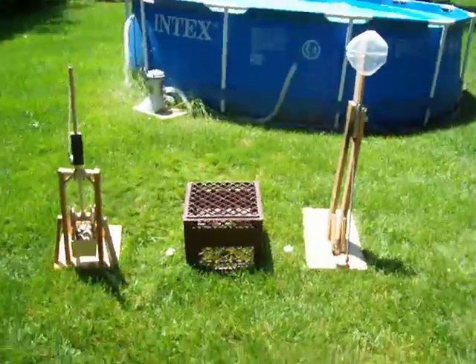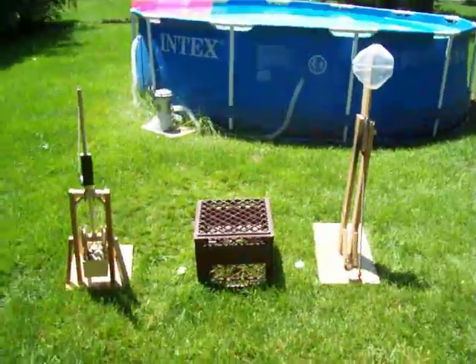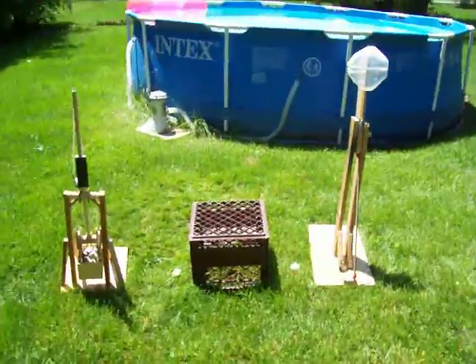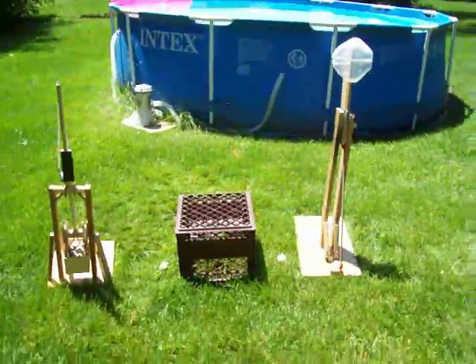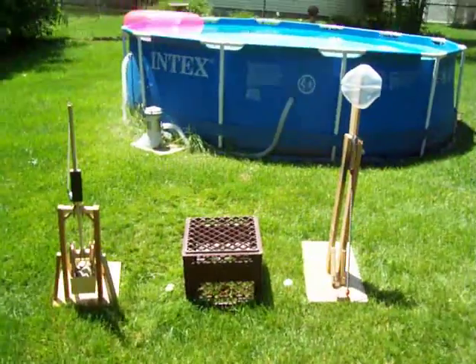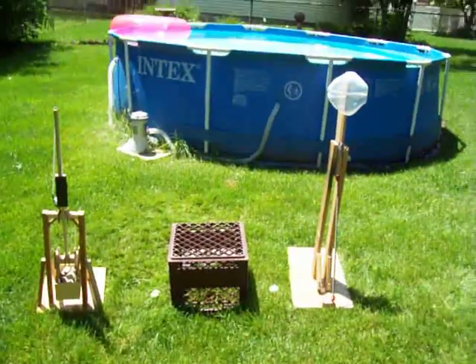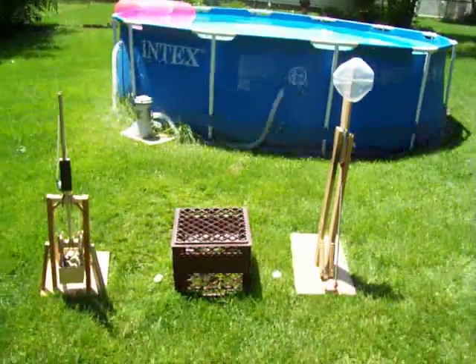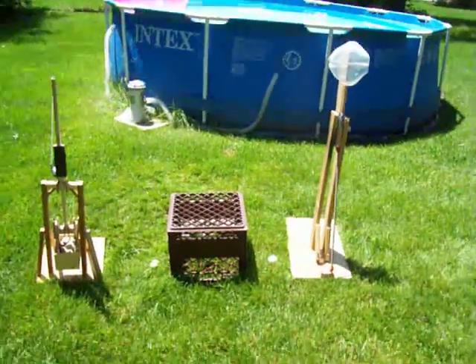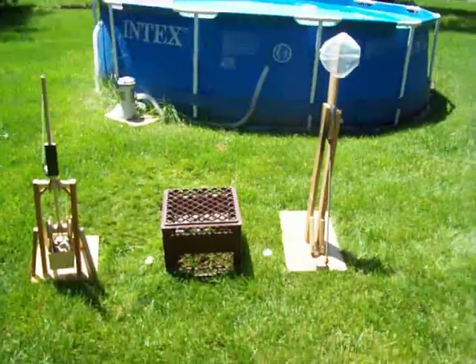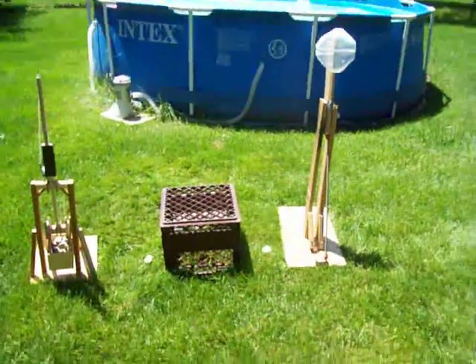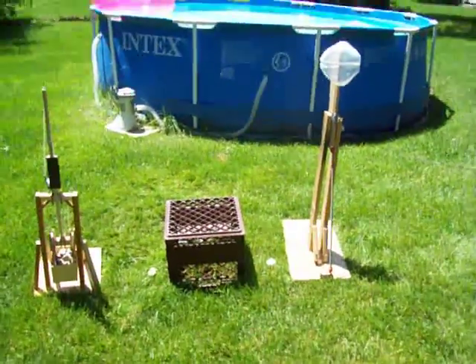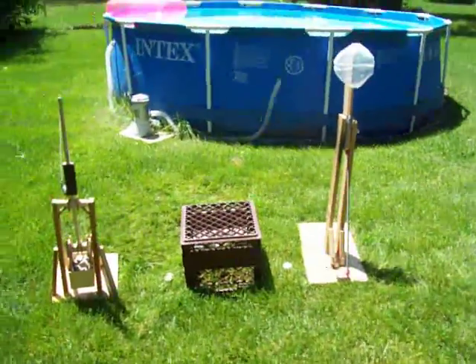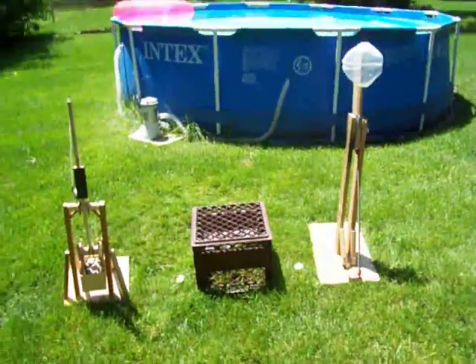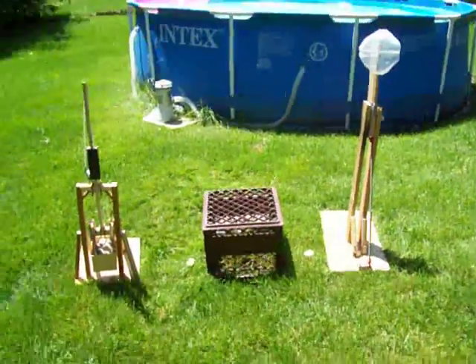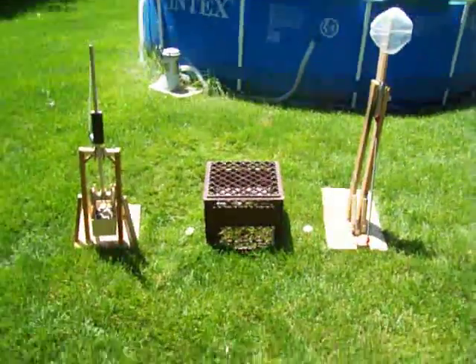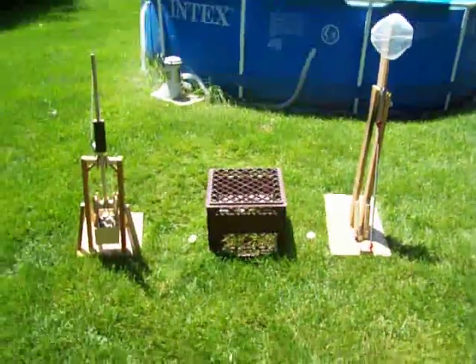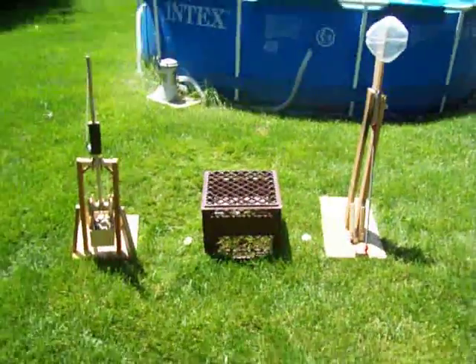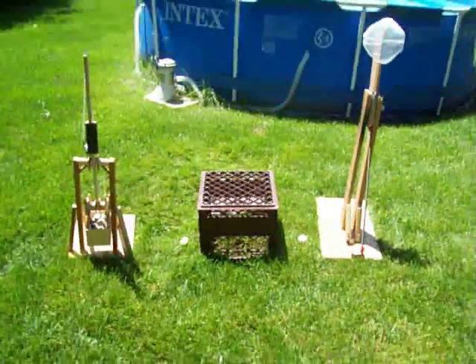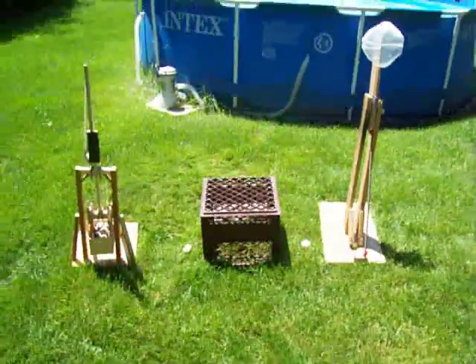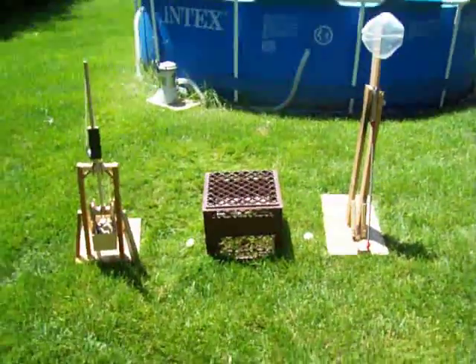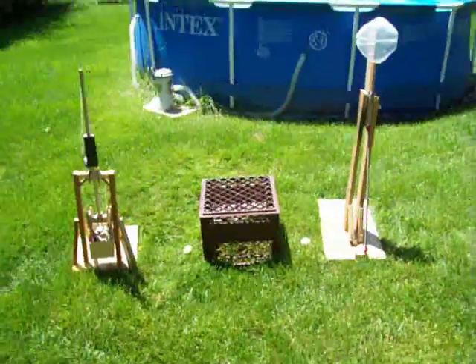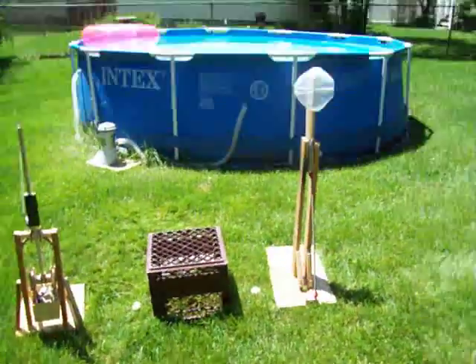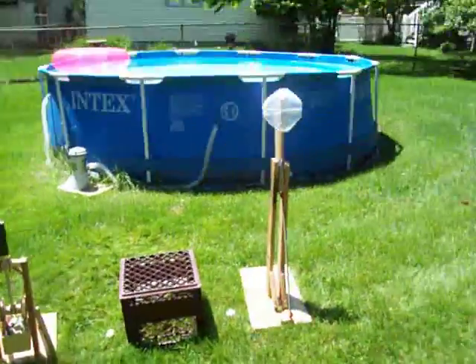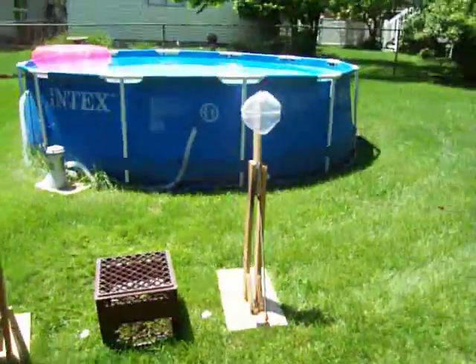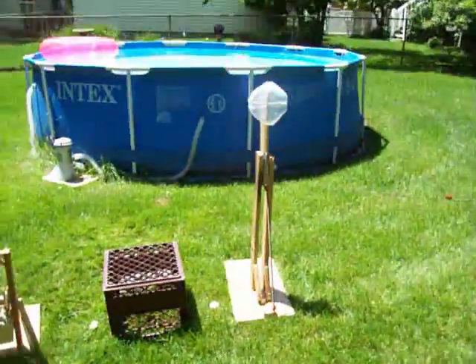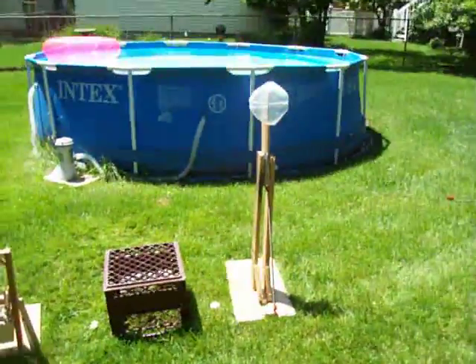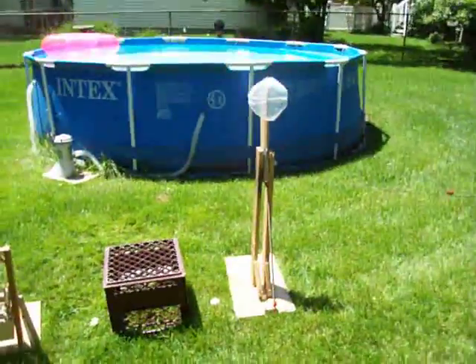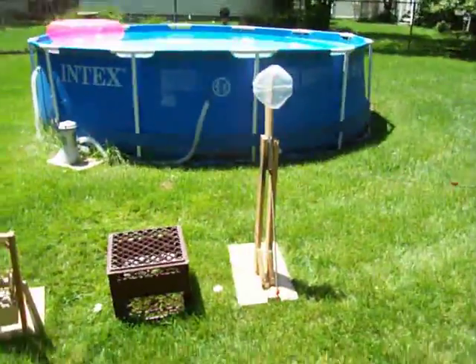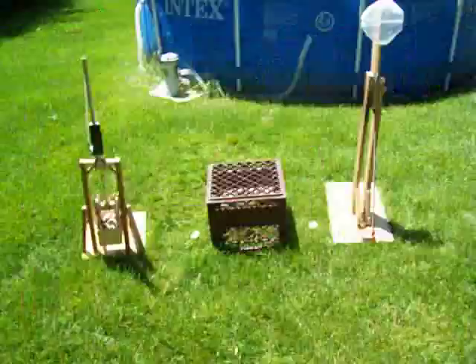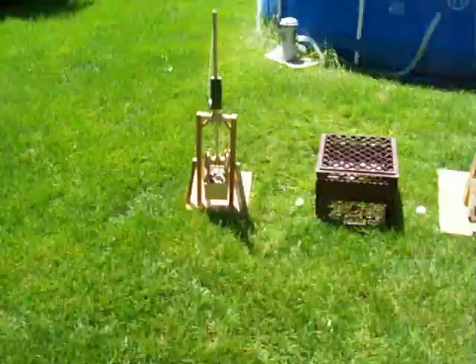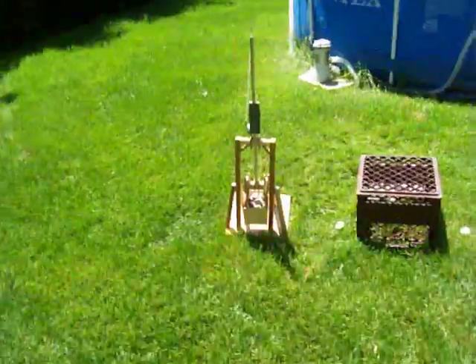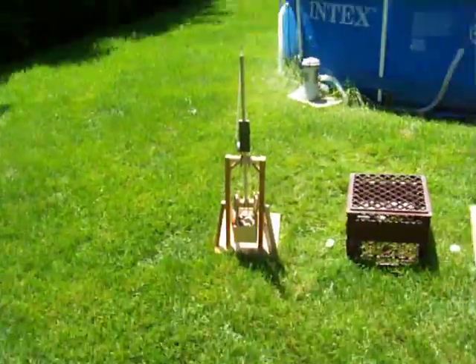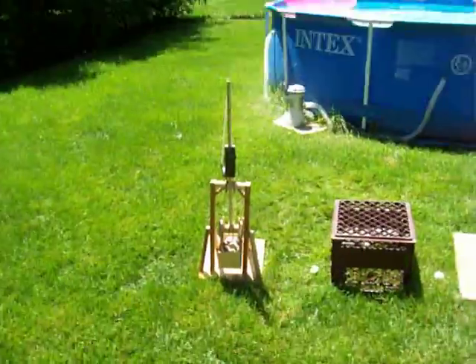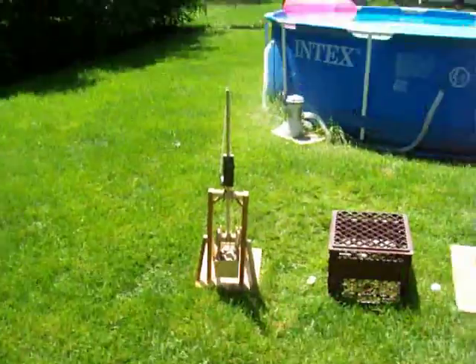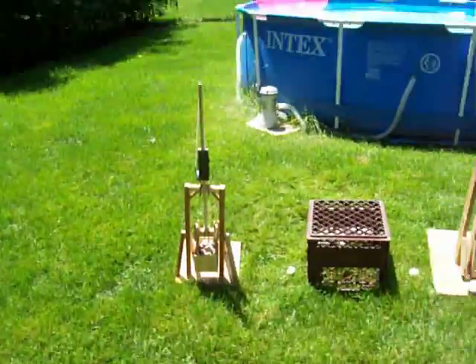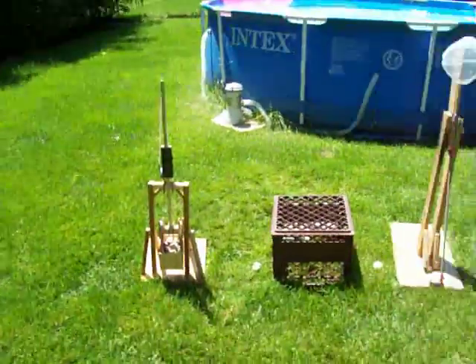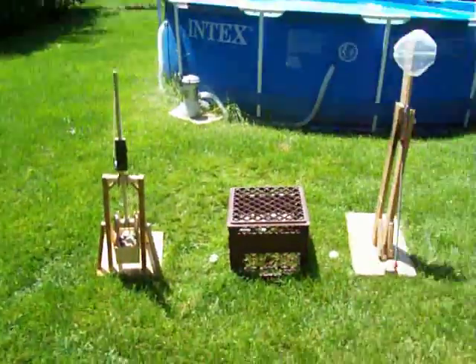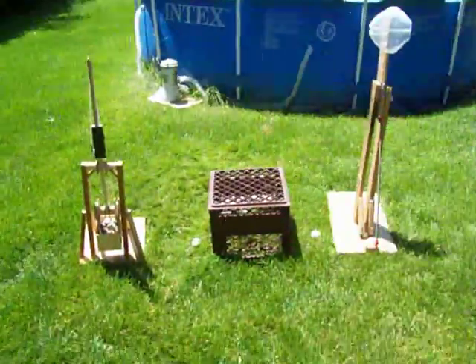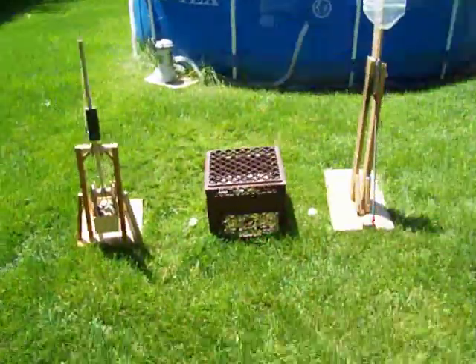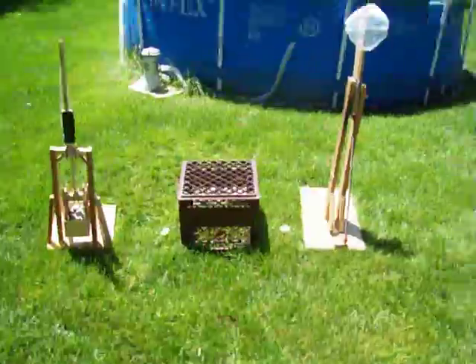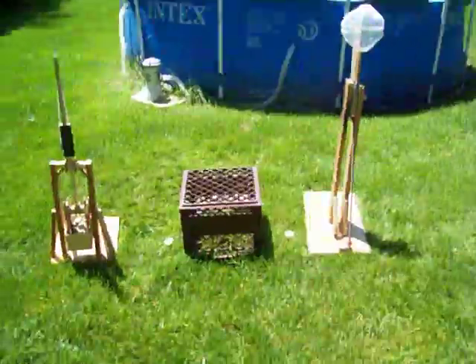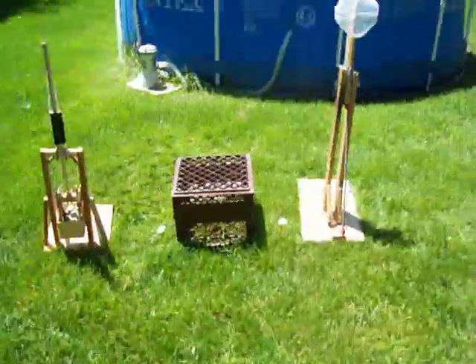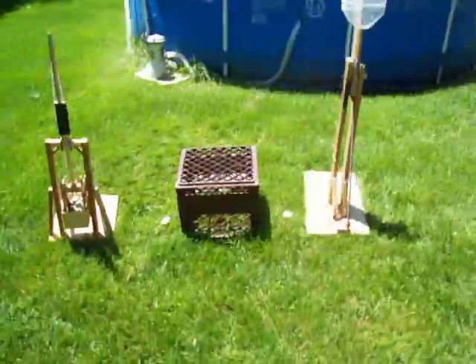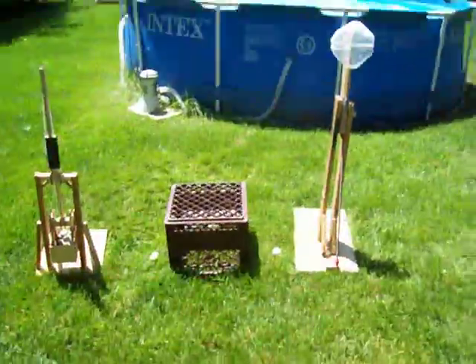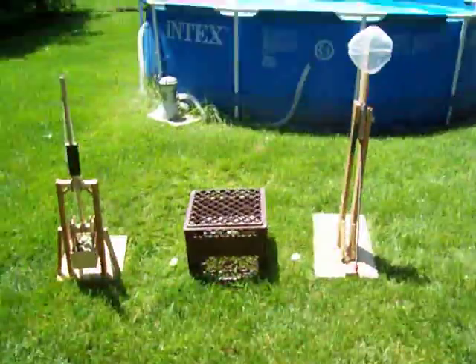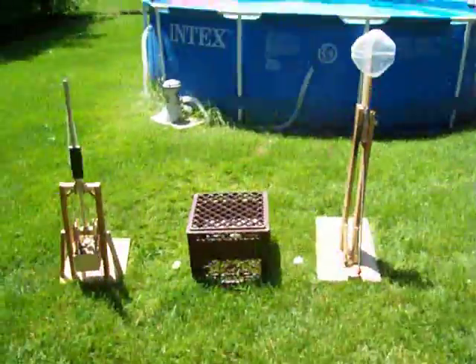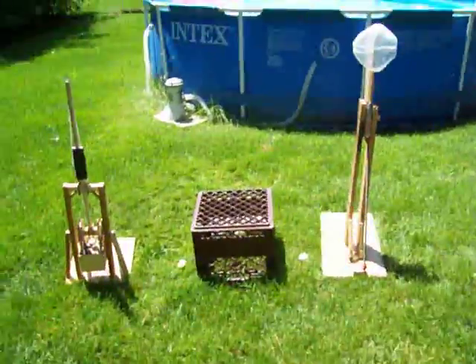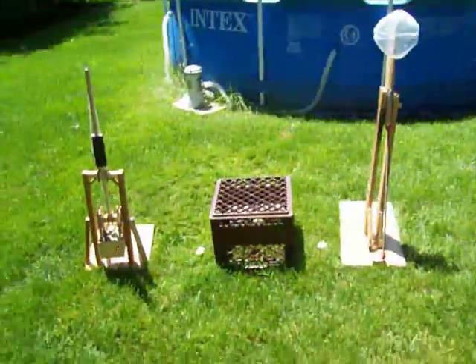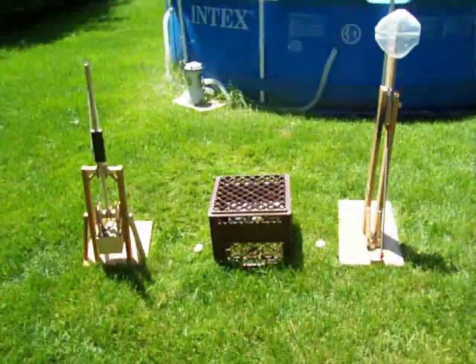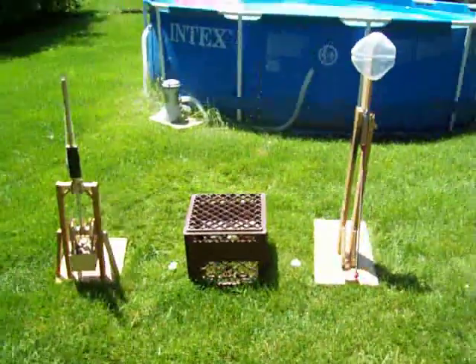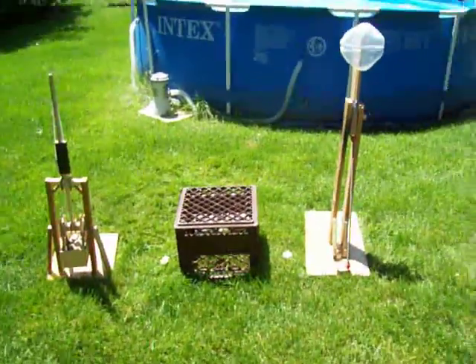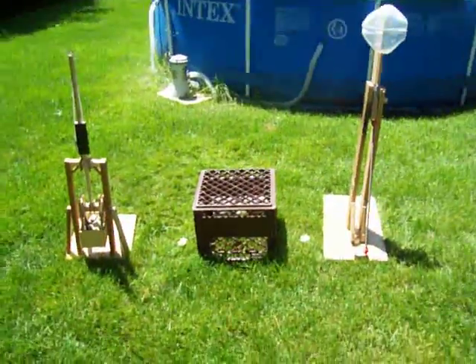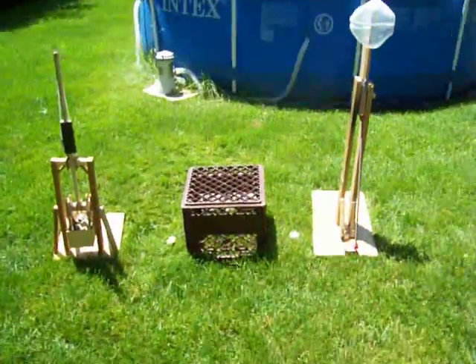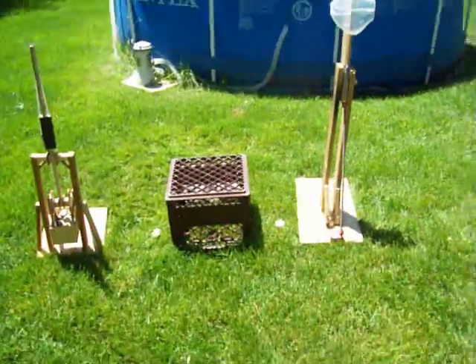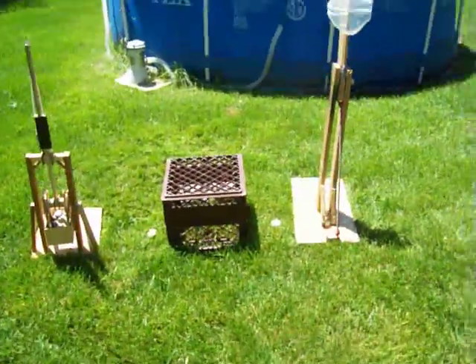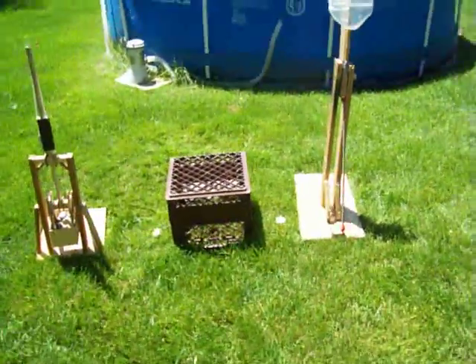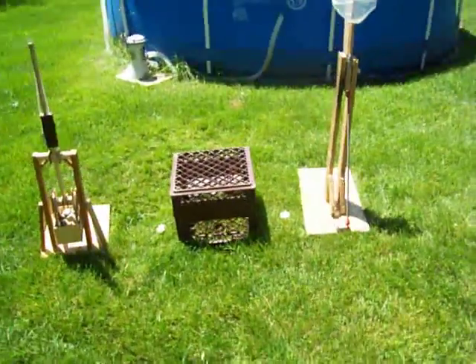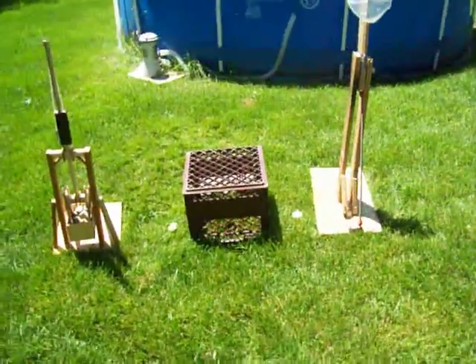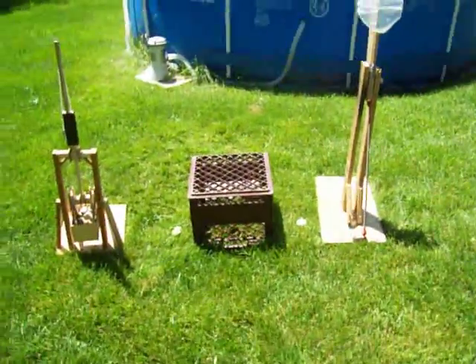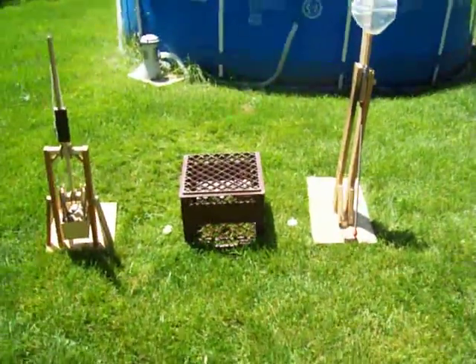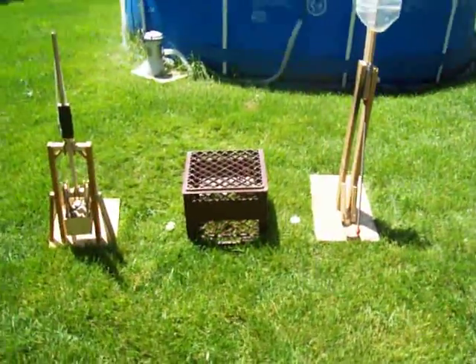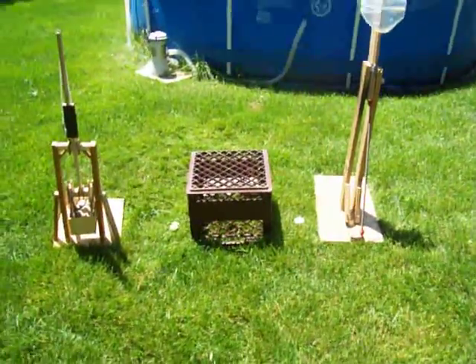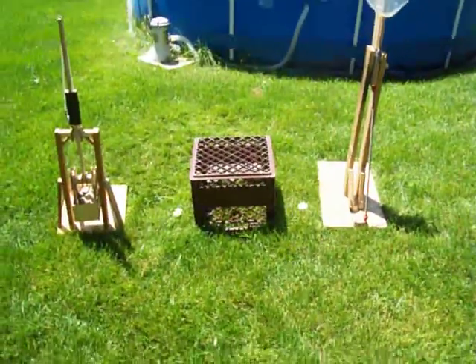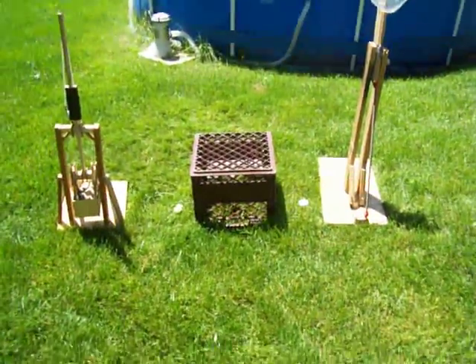Hi, it's RDP Inventor. I'm doing a video on my catapult and trebuchet. I'm going to see which one can fling a golf ball the furthest.